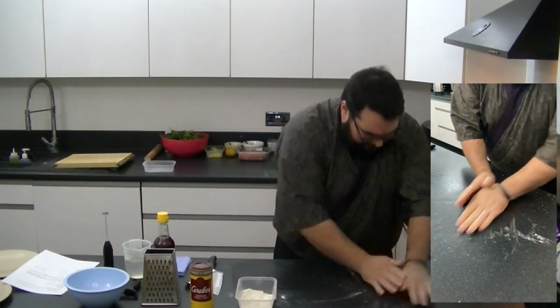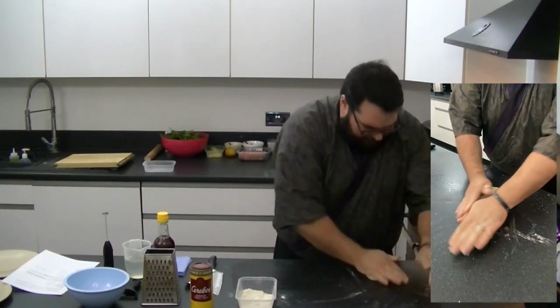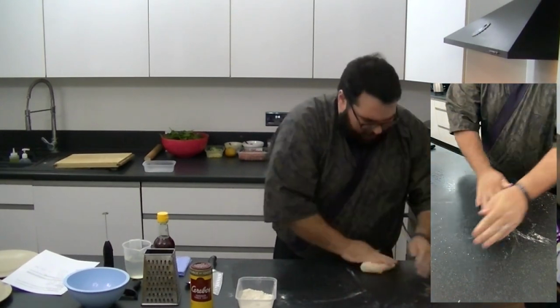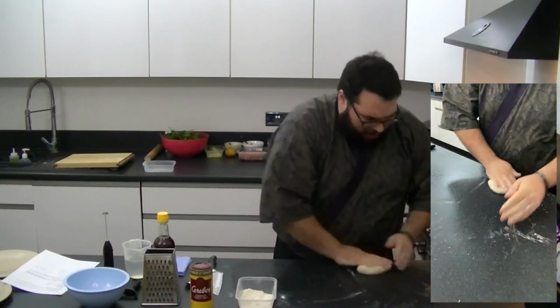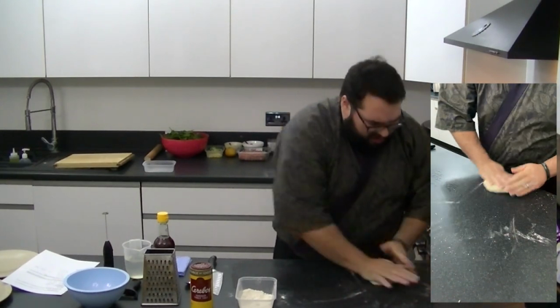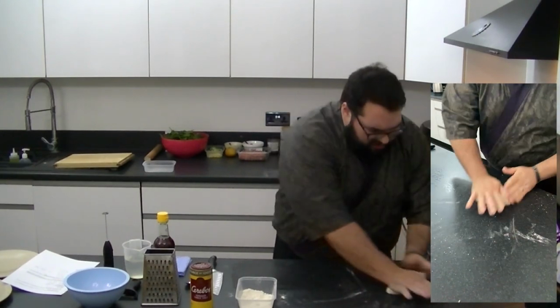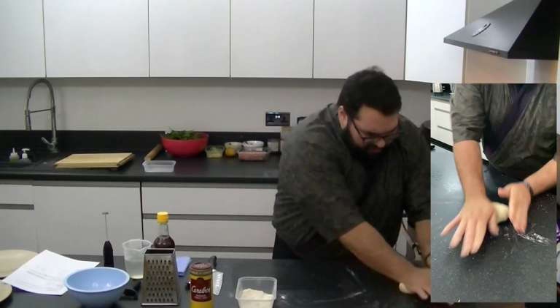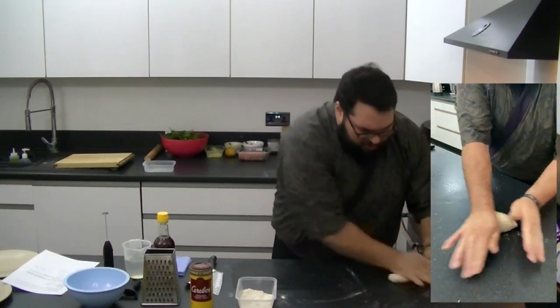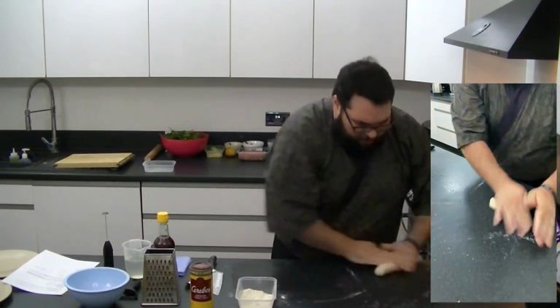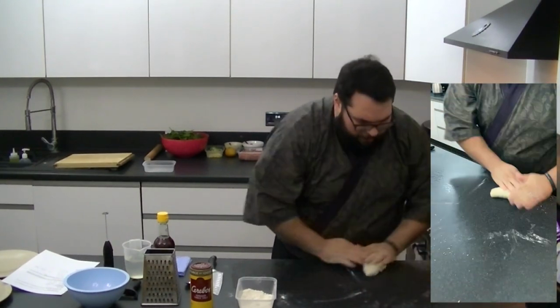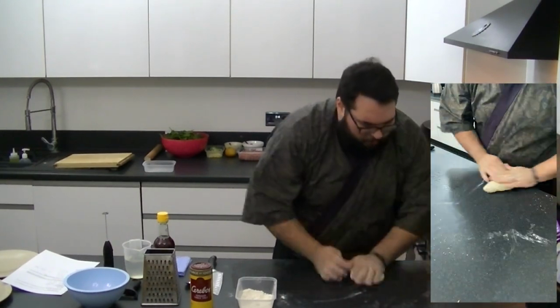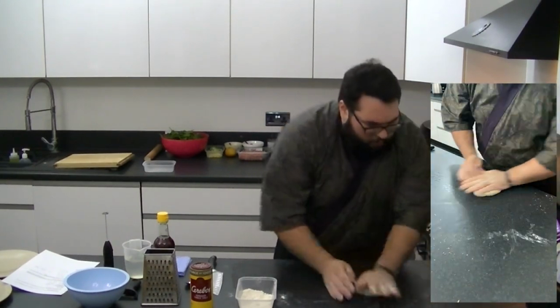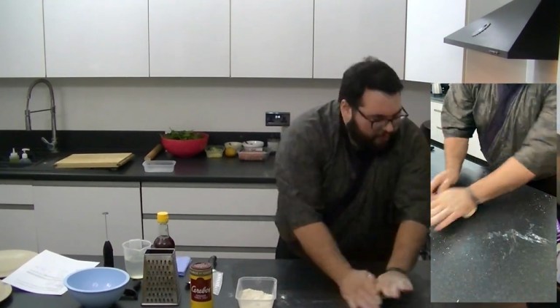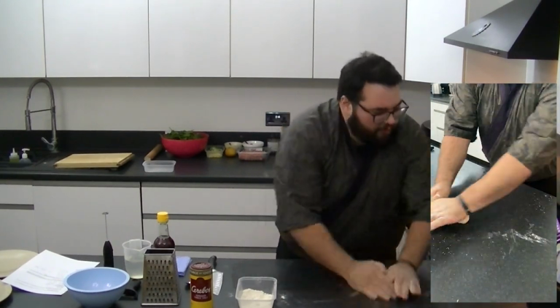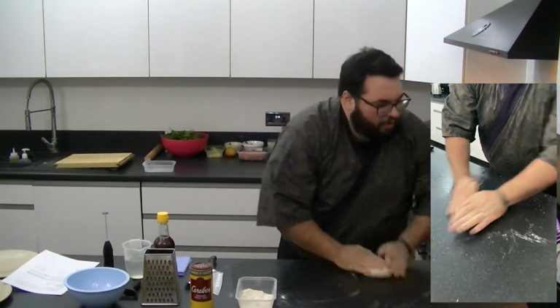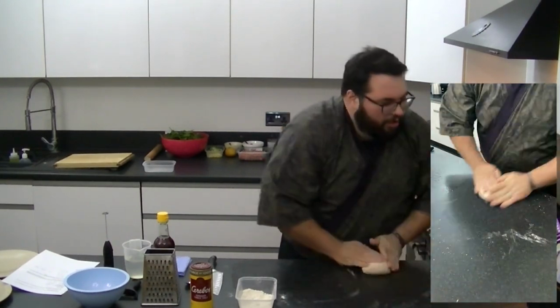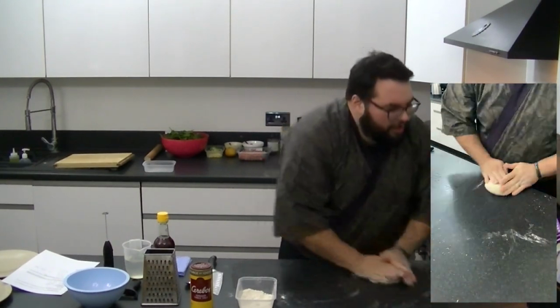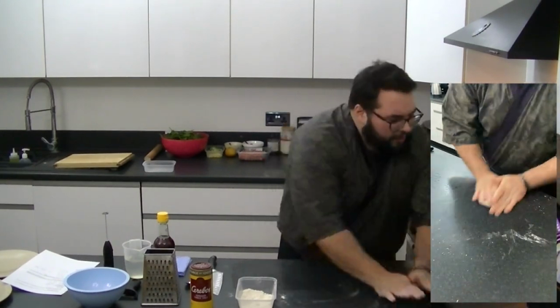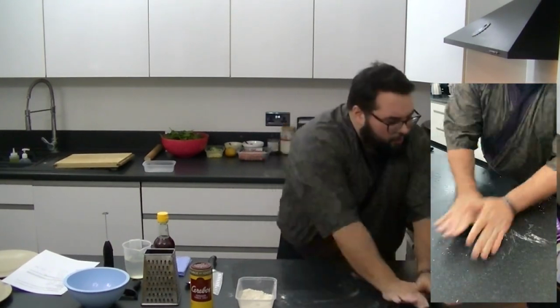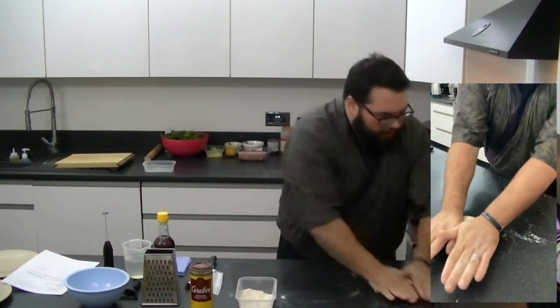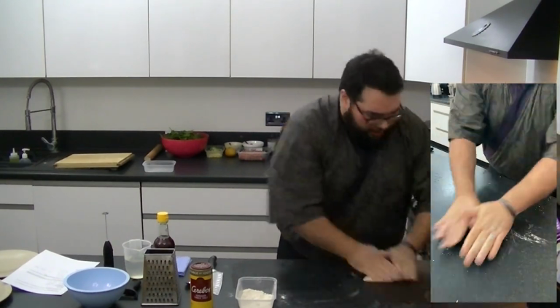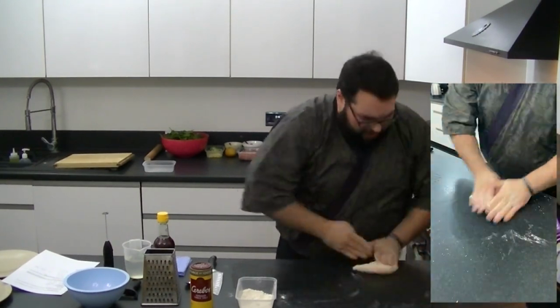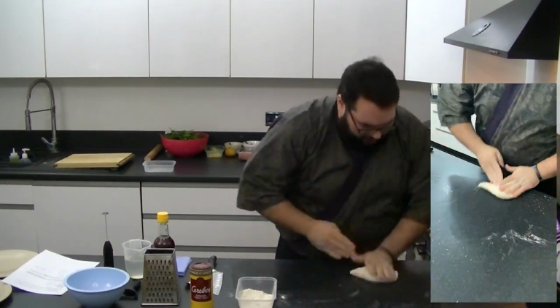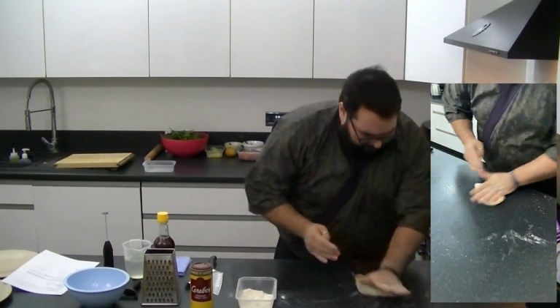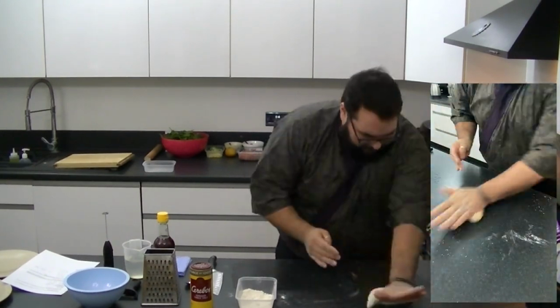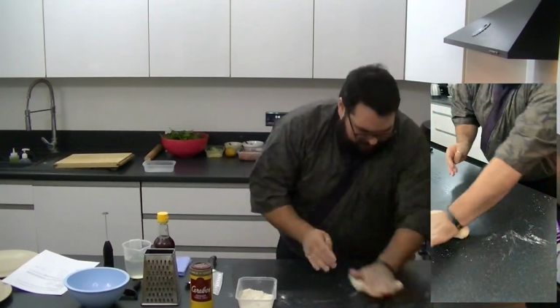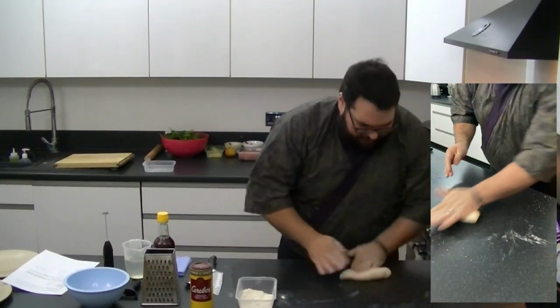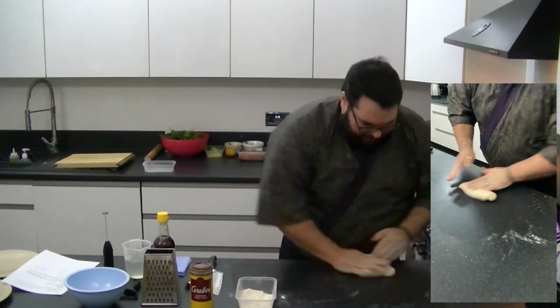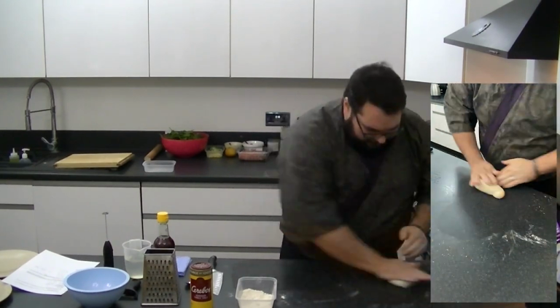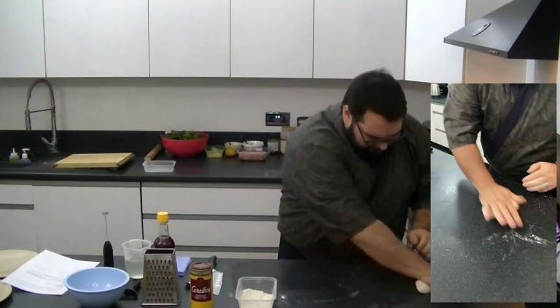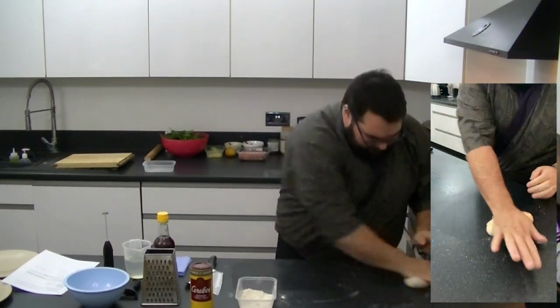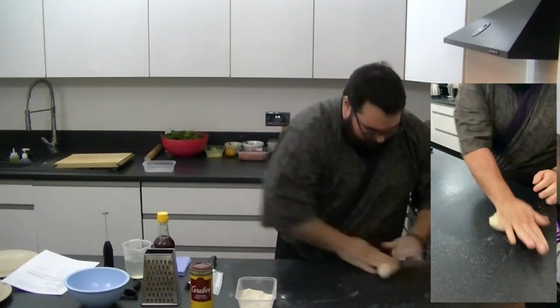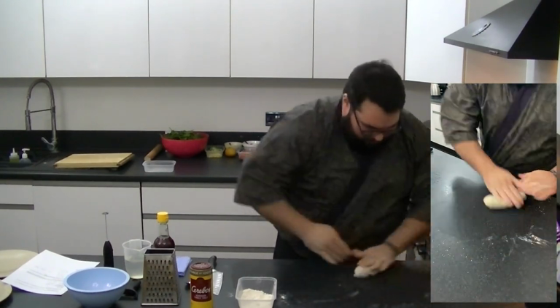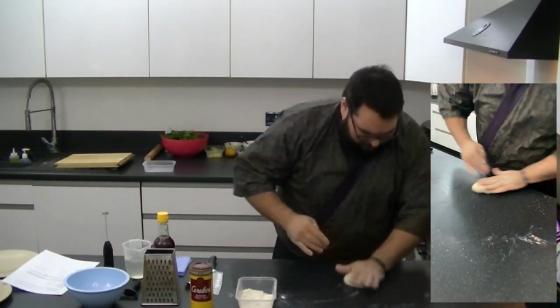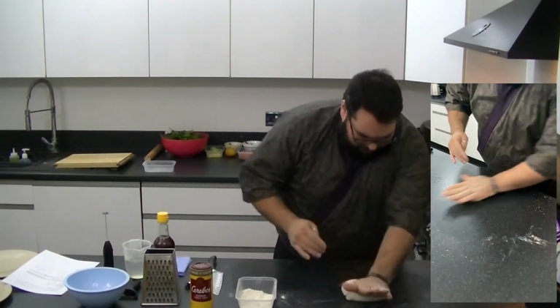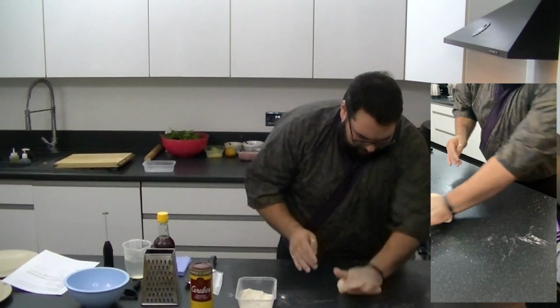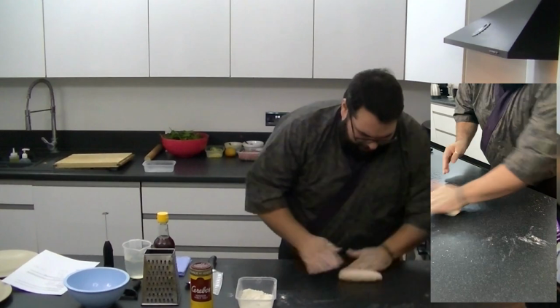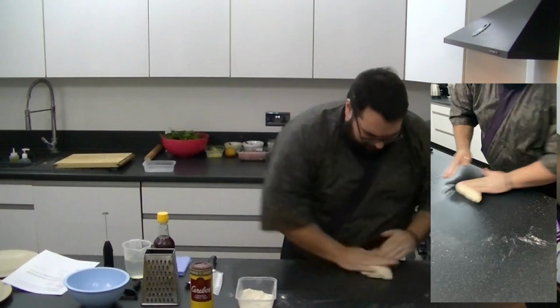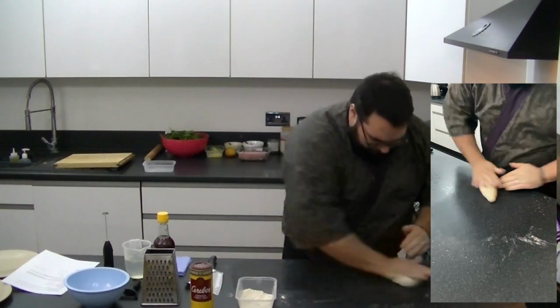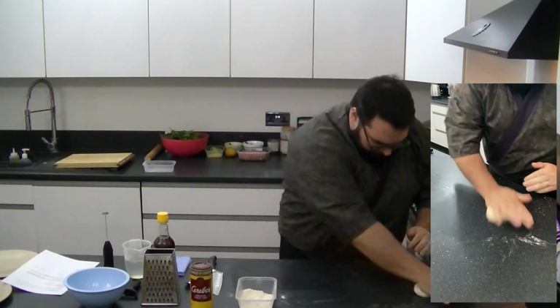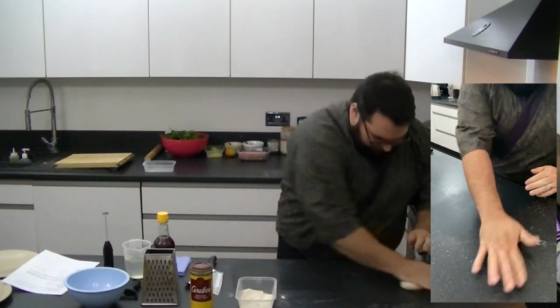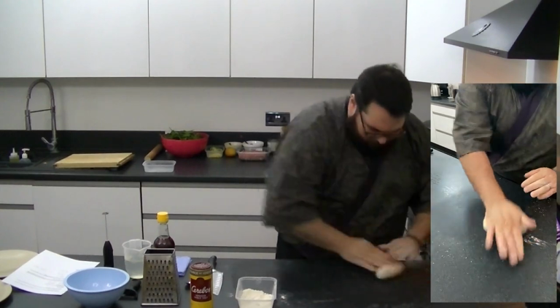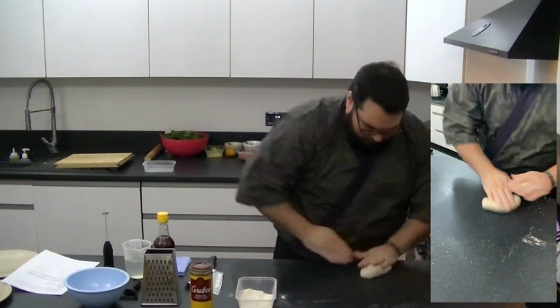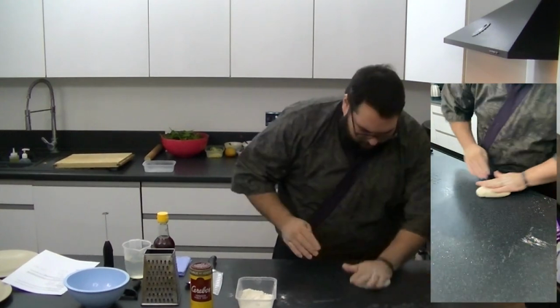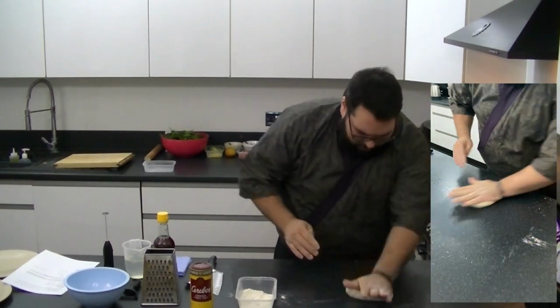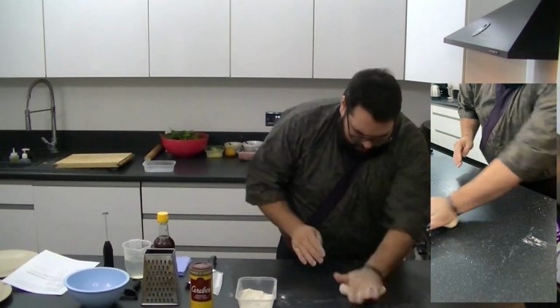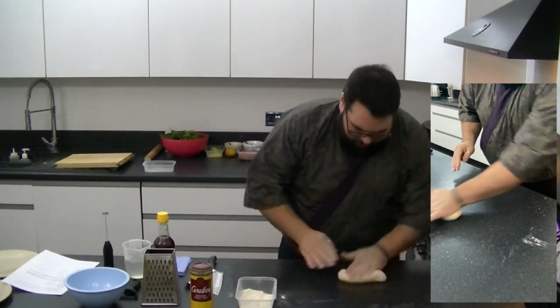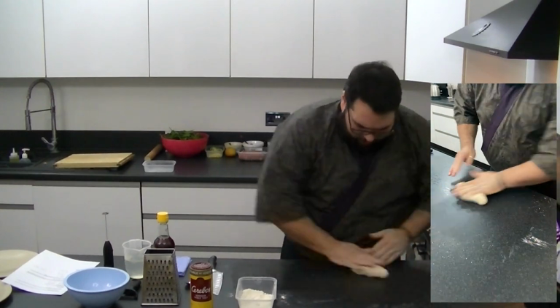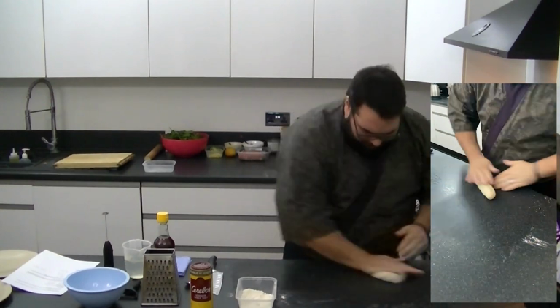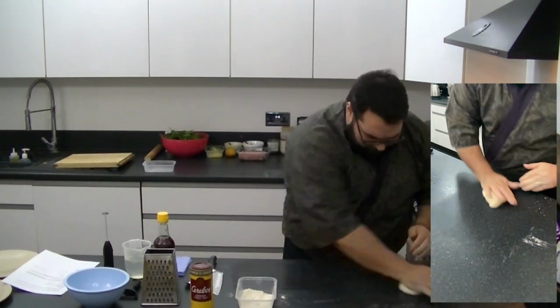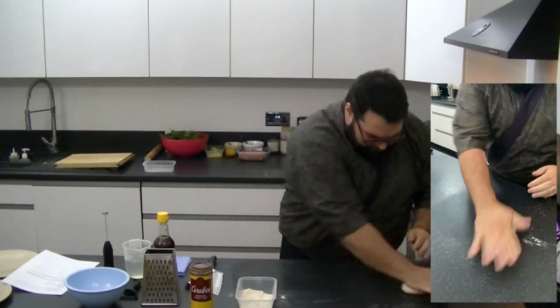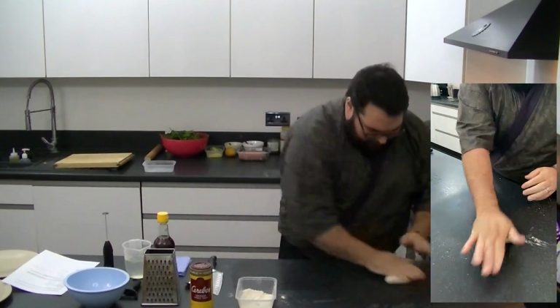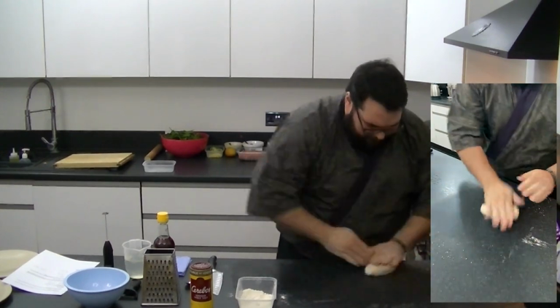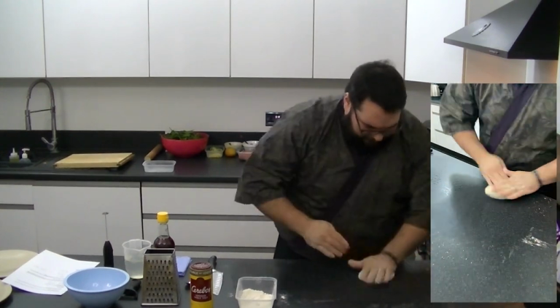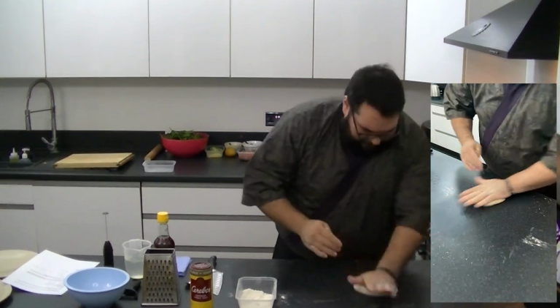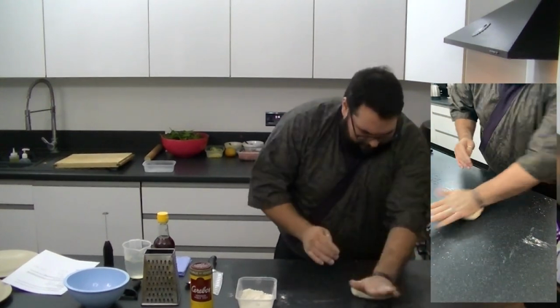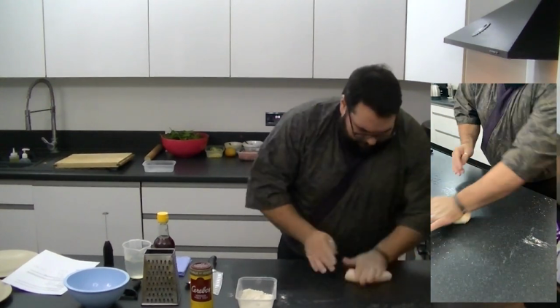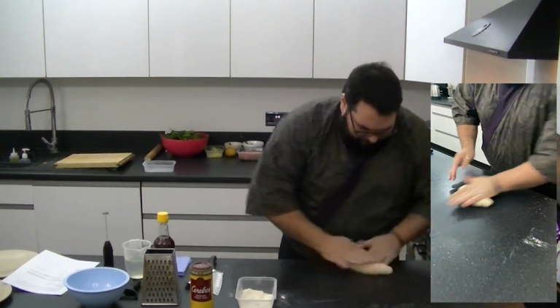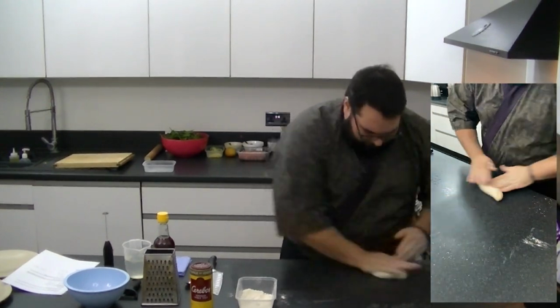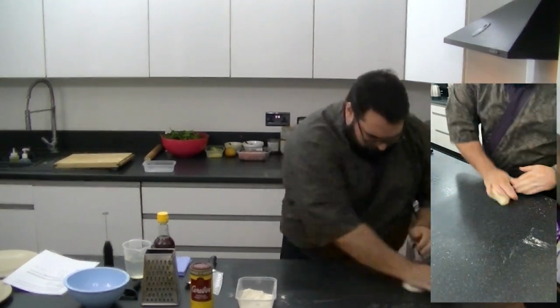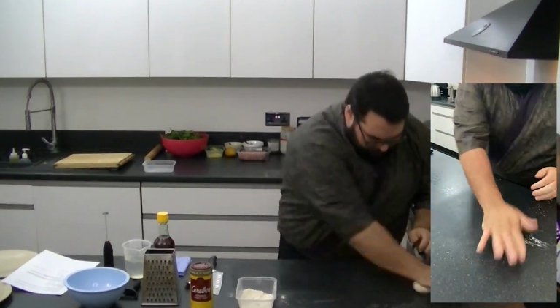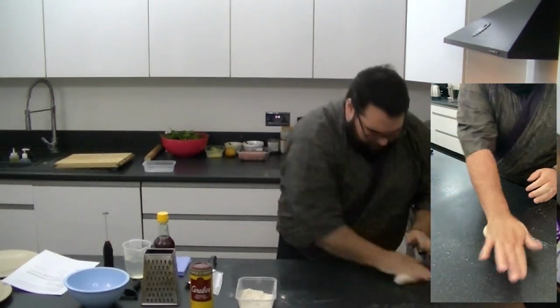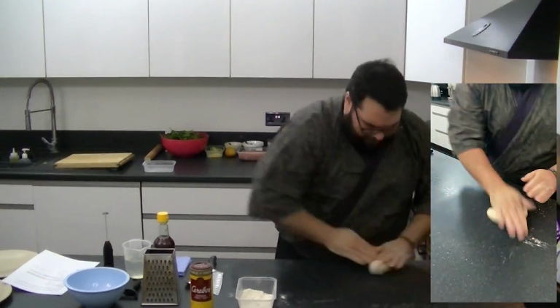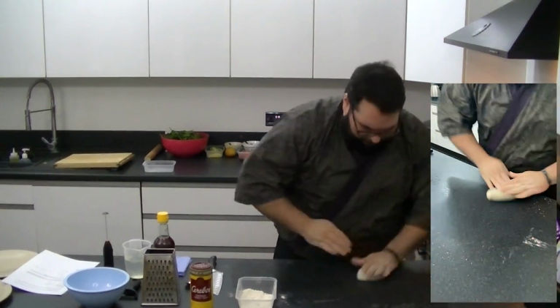You don't need to use a chopping board if you've got a clean work surface — you can do that on there.